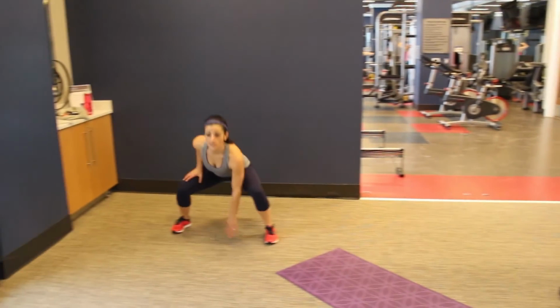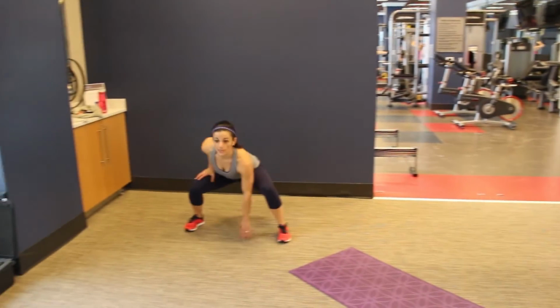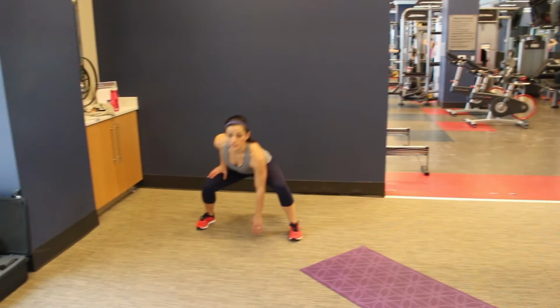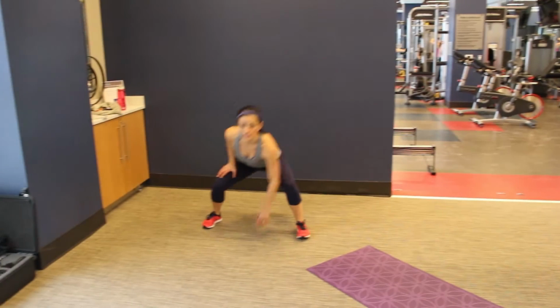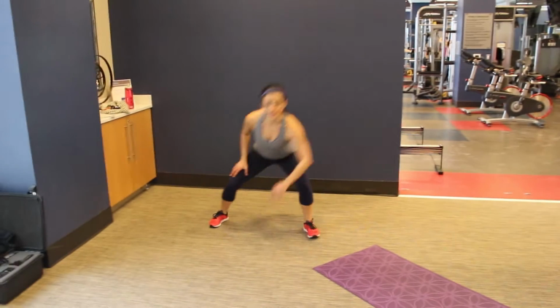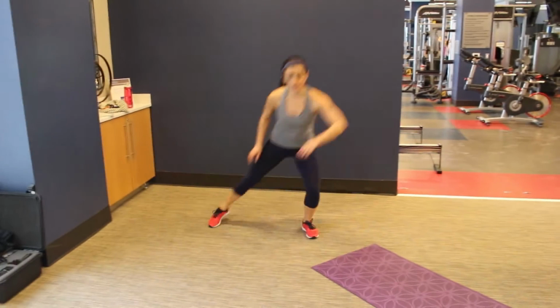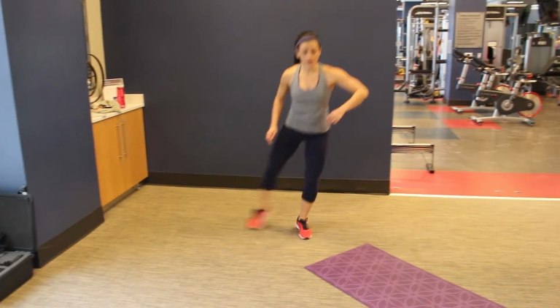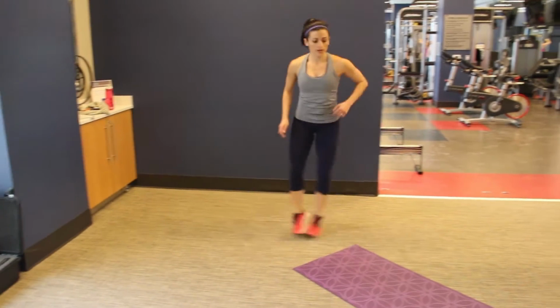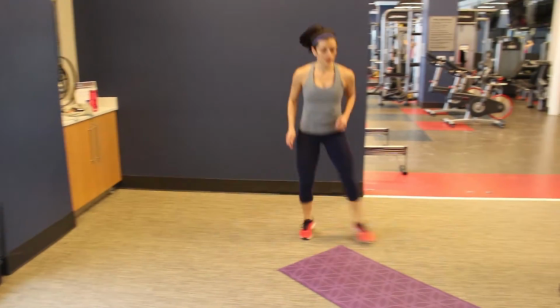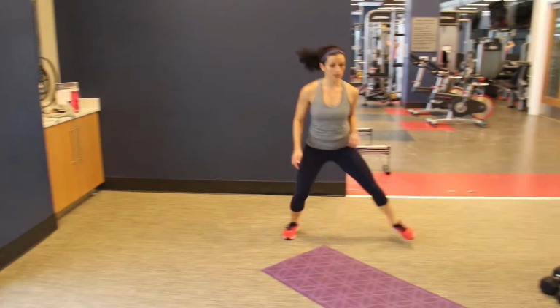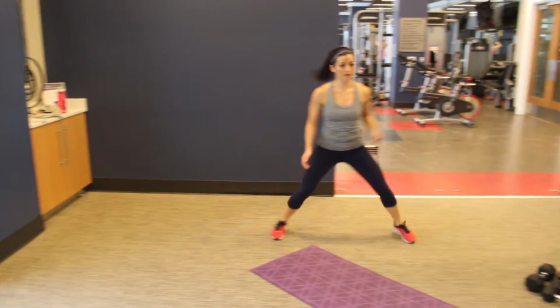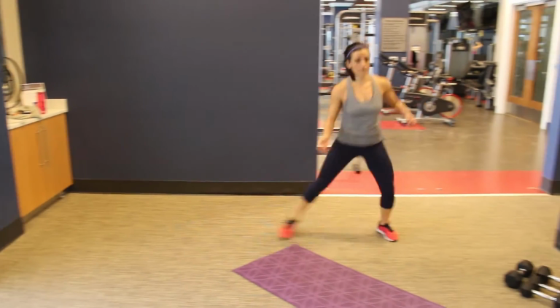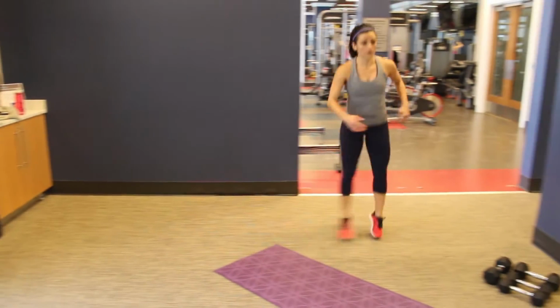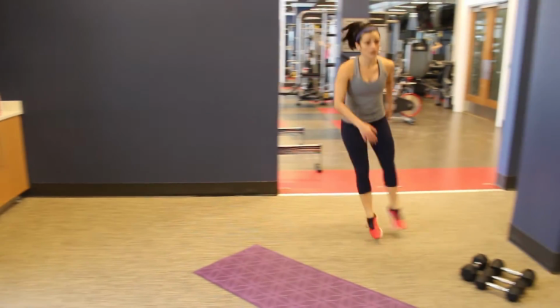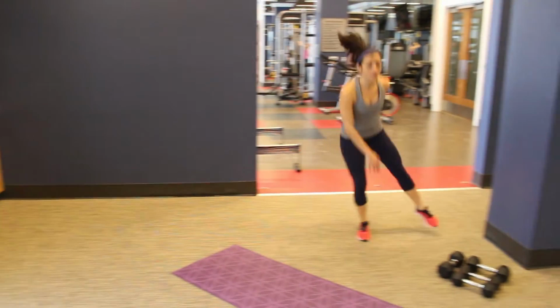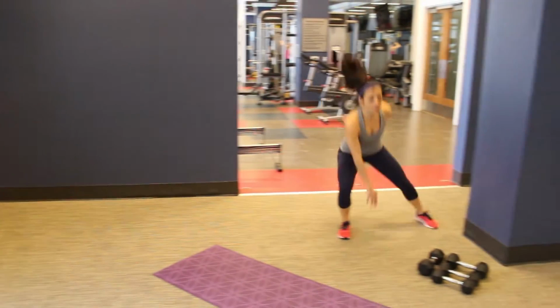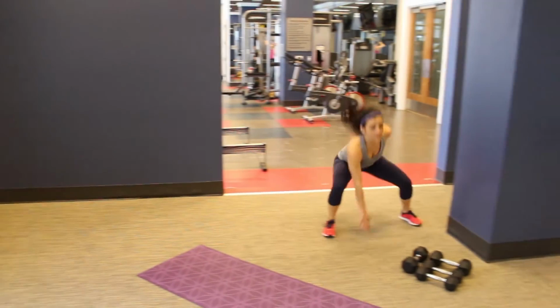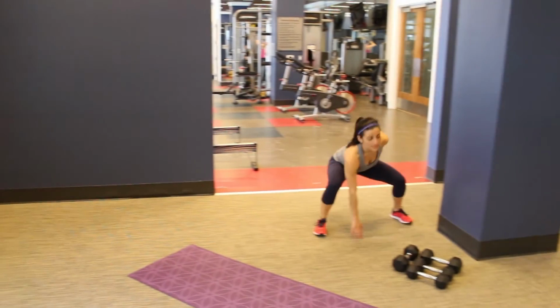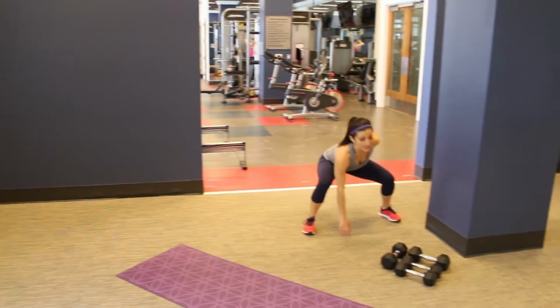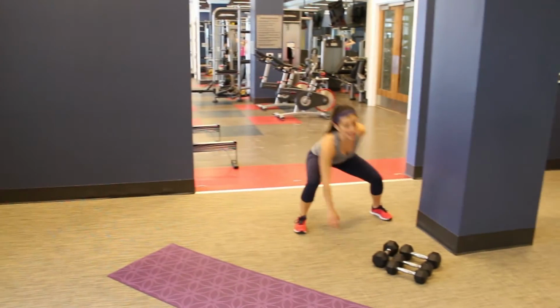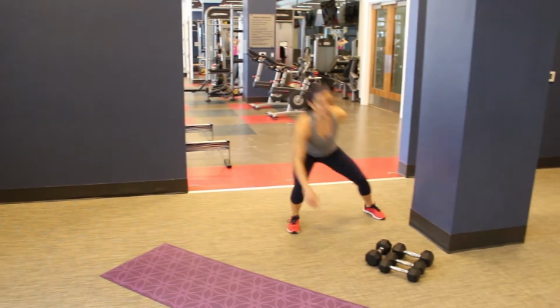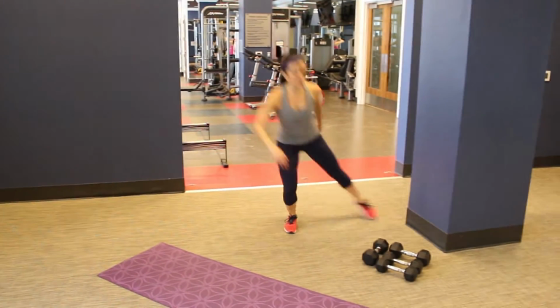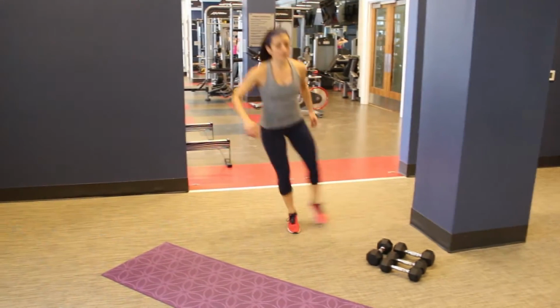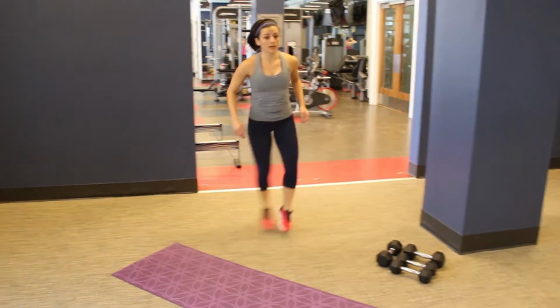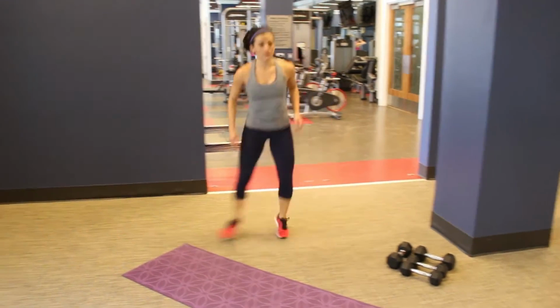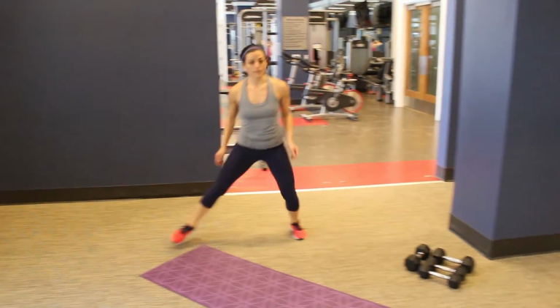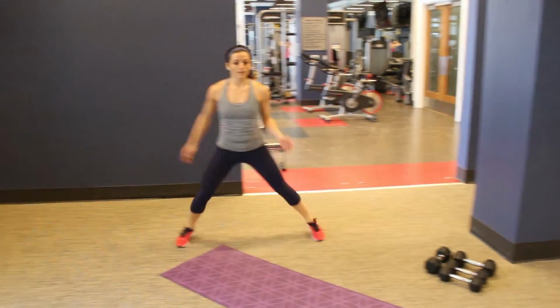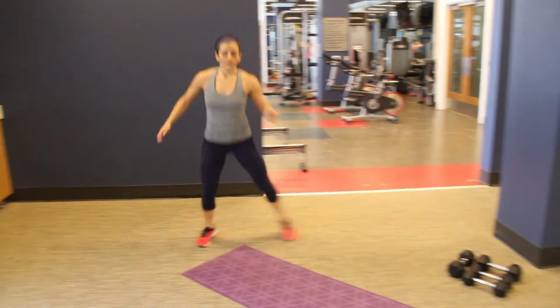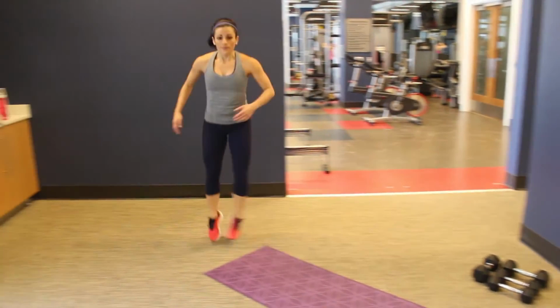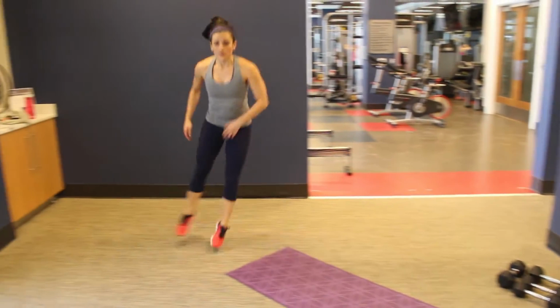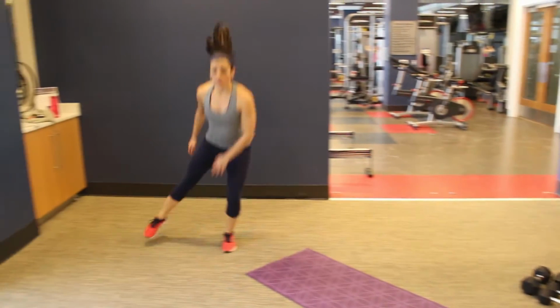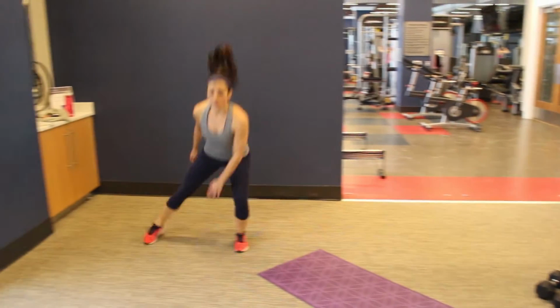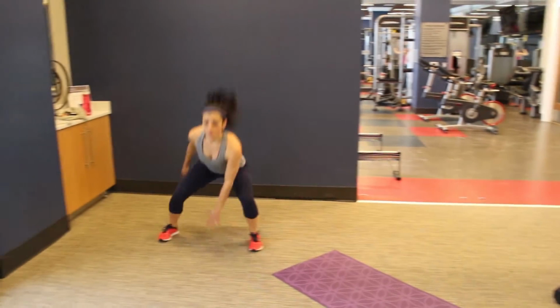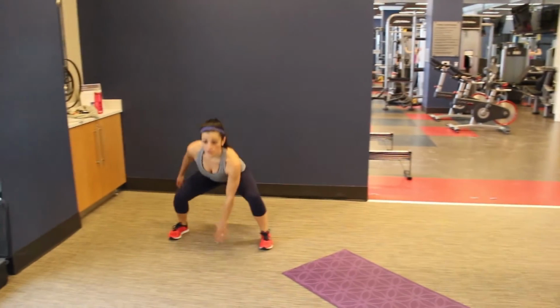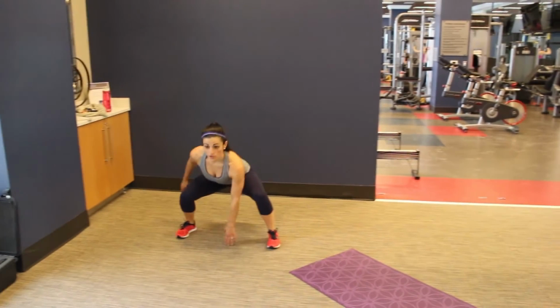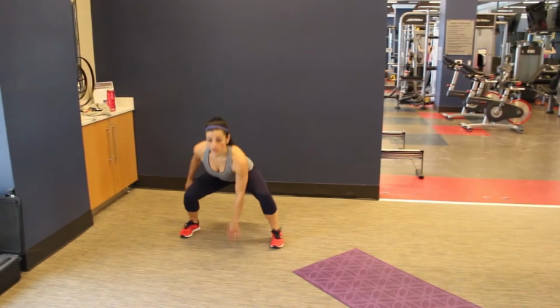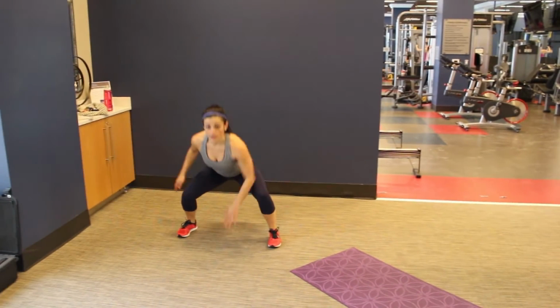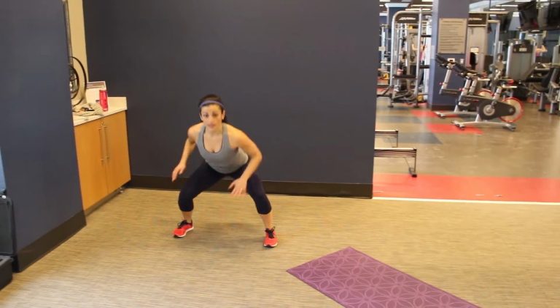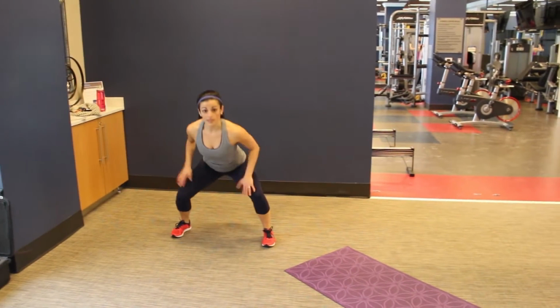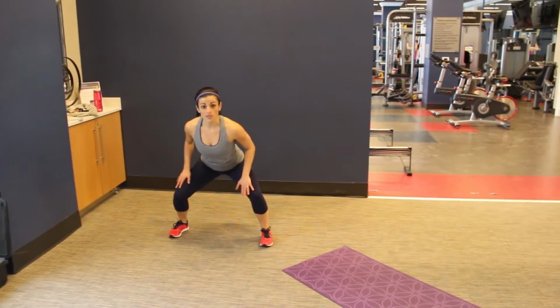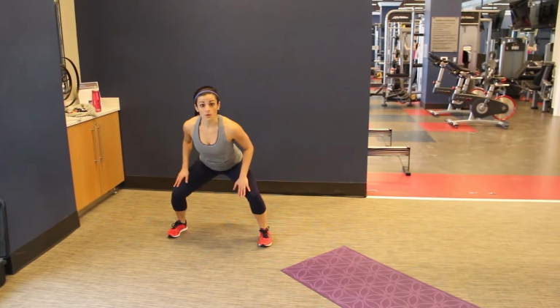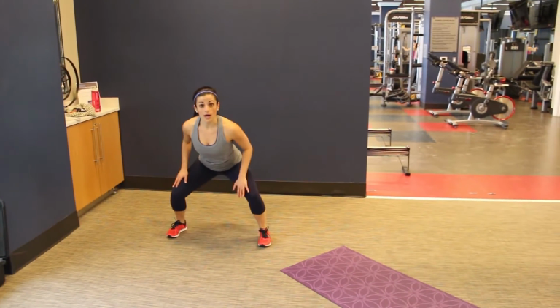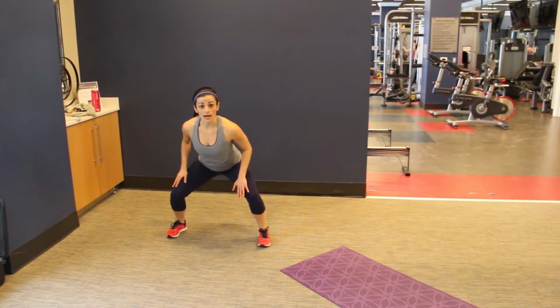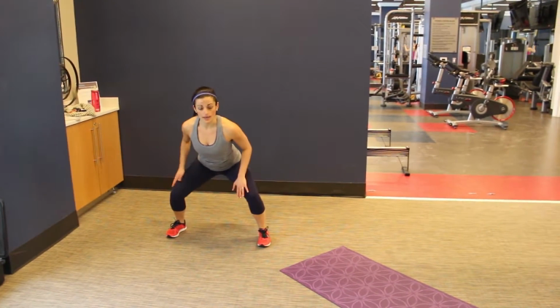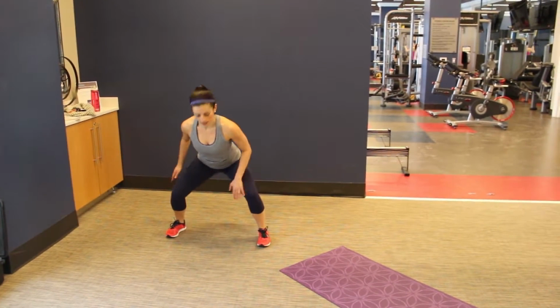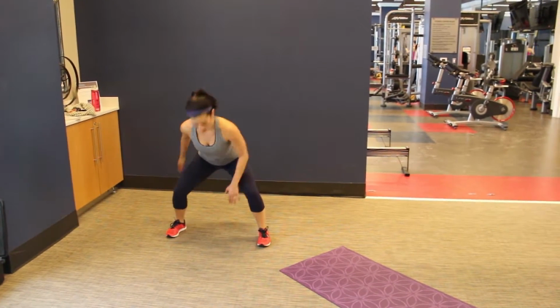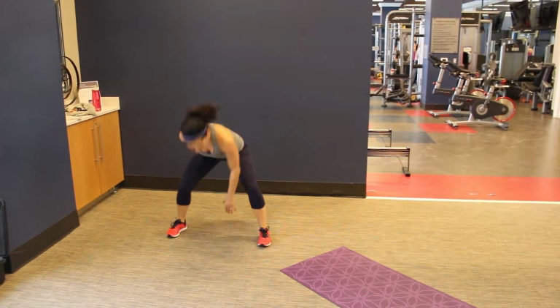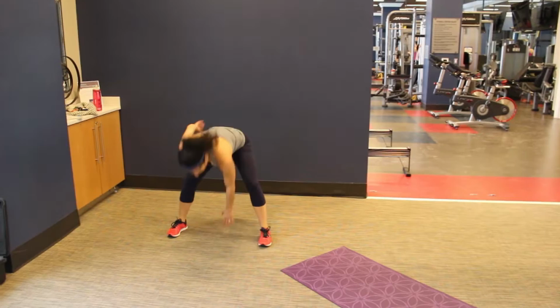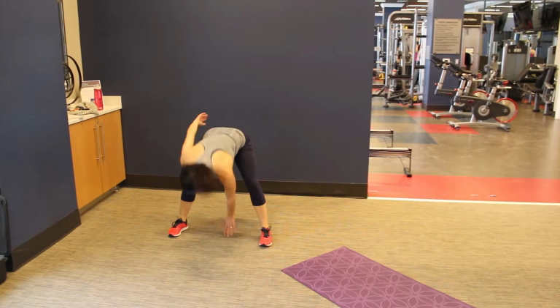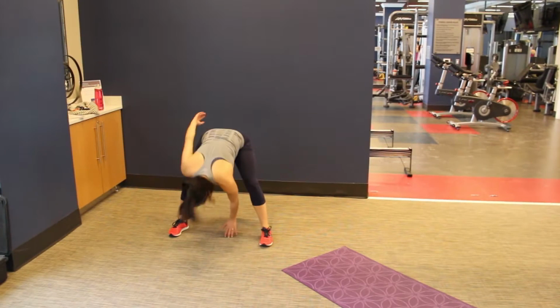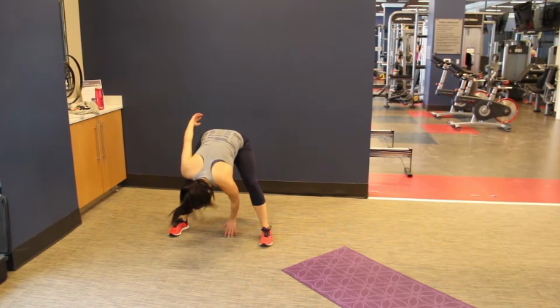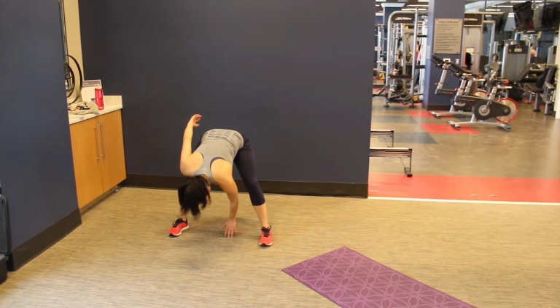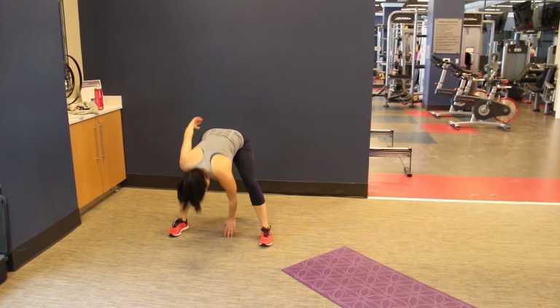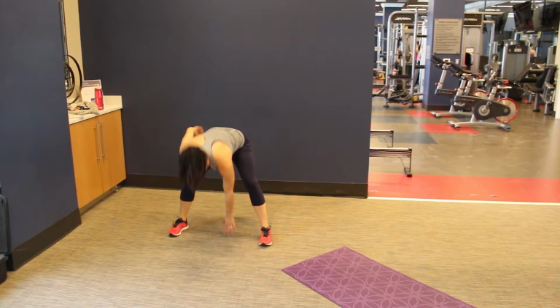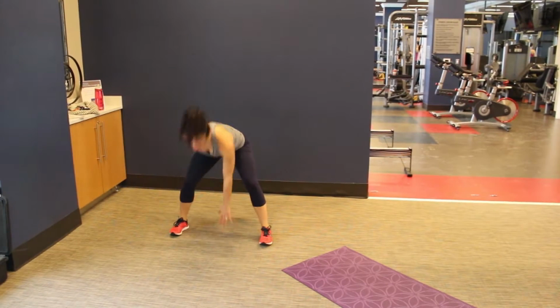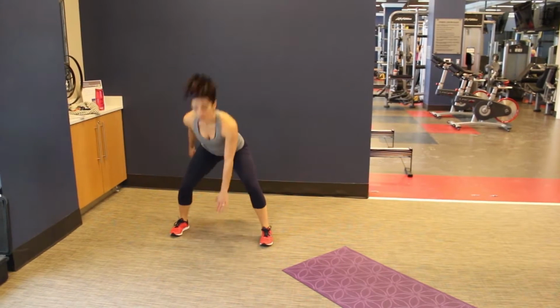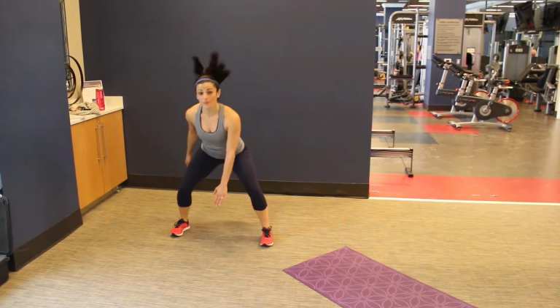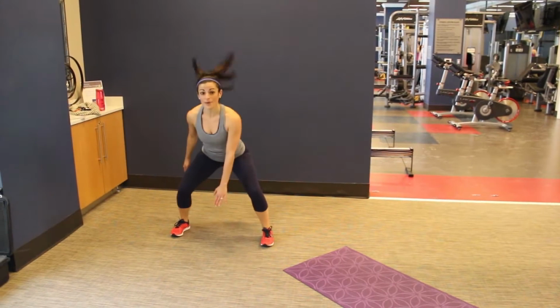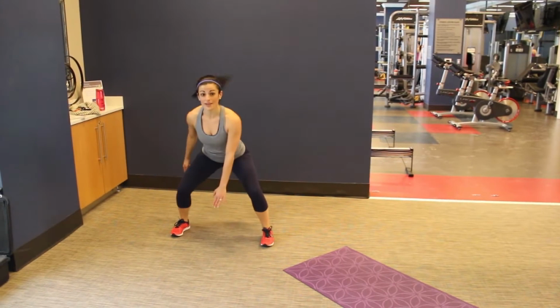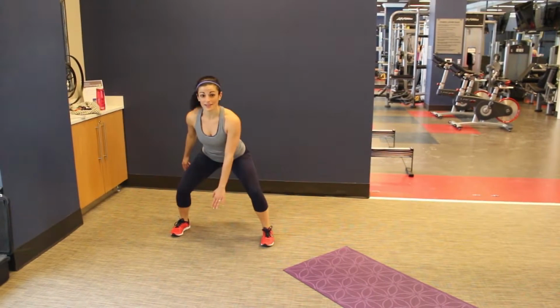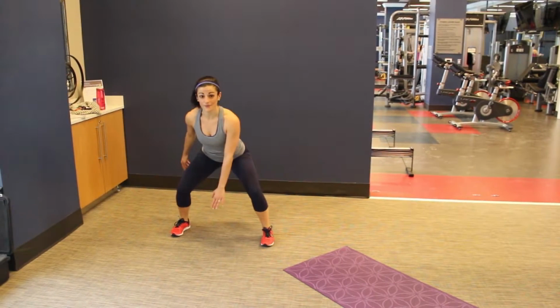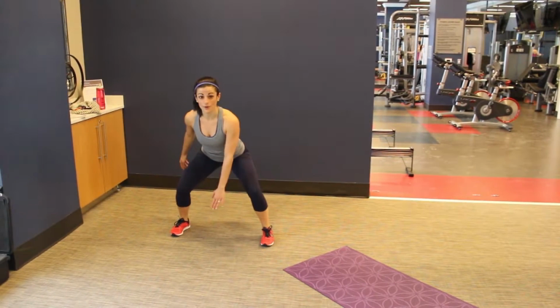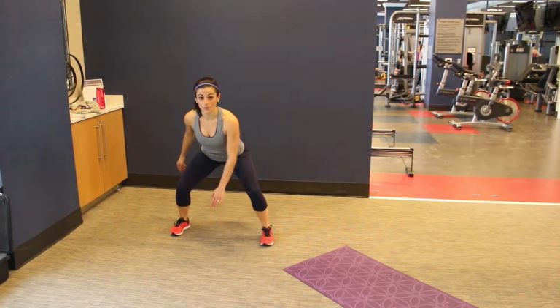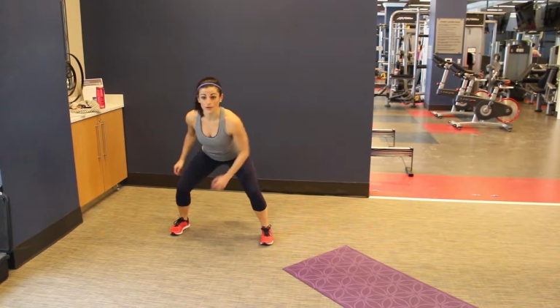If you can't reach, just go as far as you can. You want to keep that chest up. You're hitting that squat without bending forward.